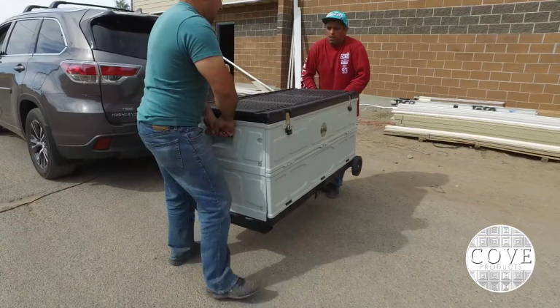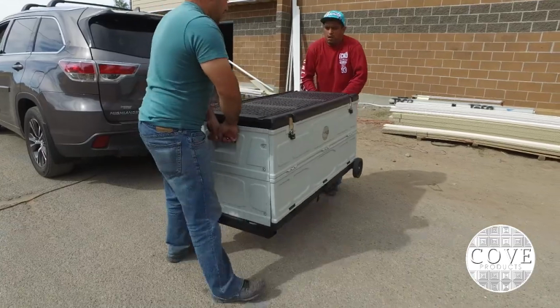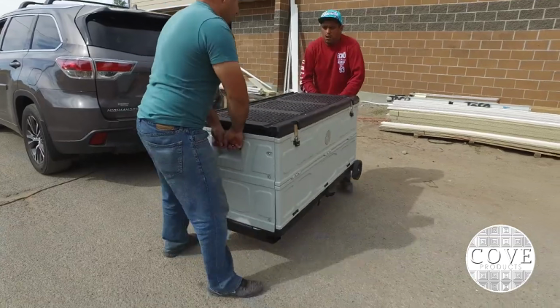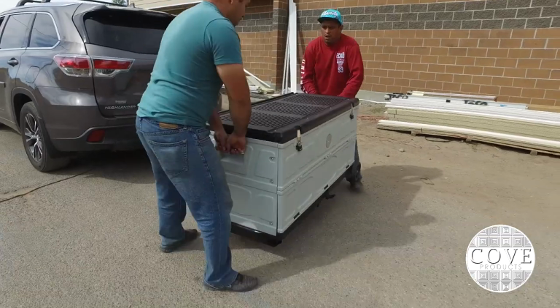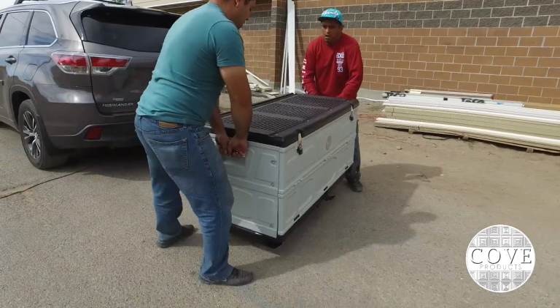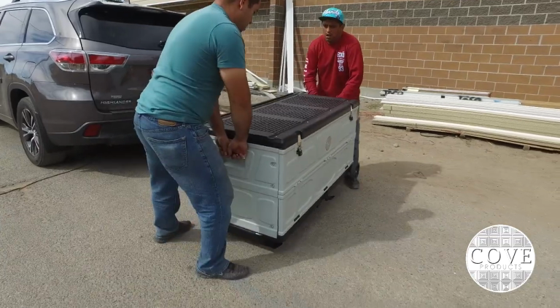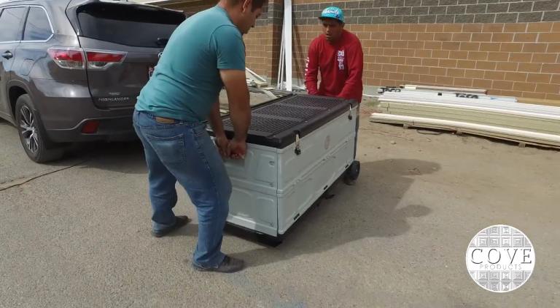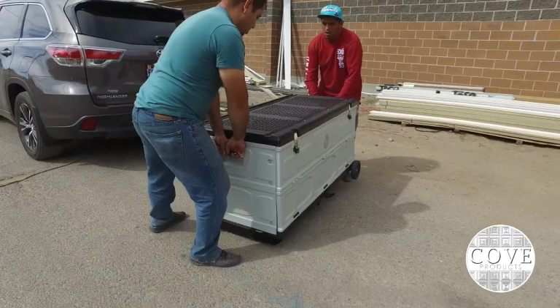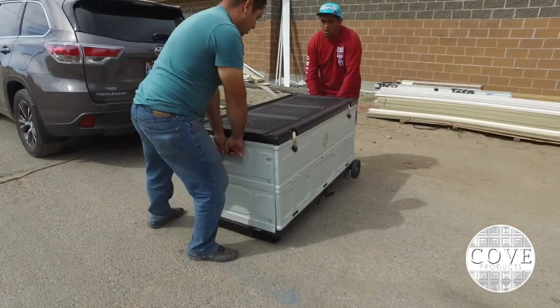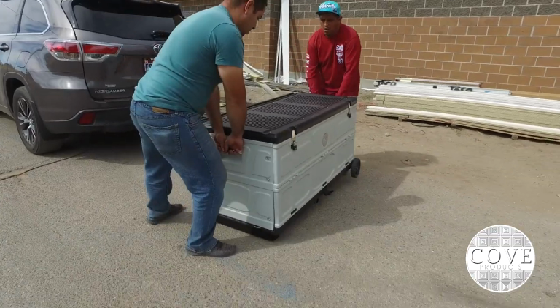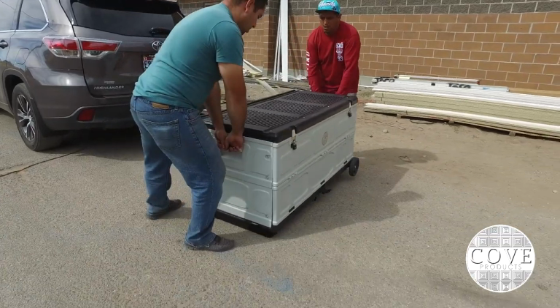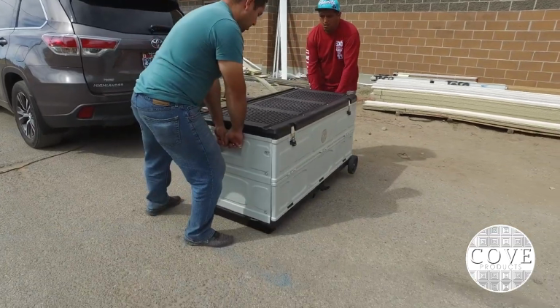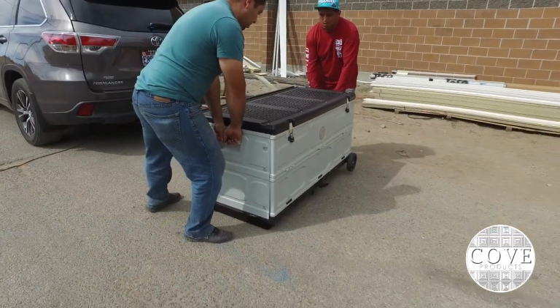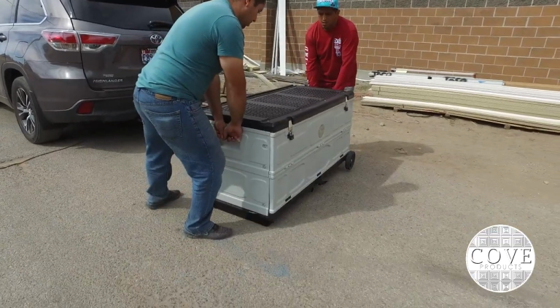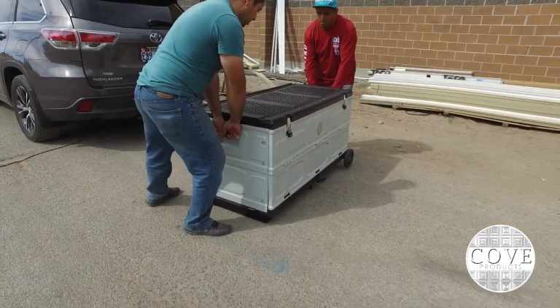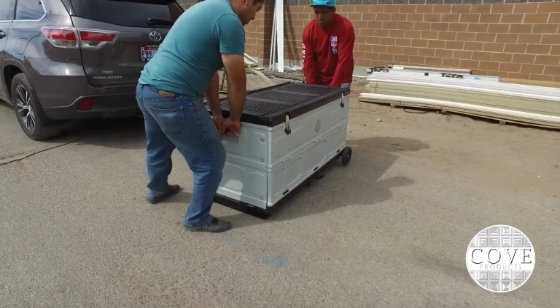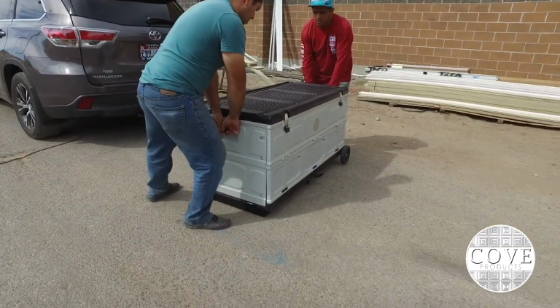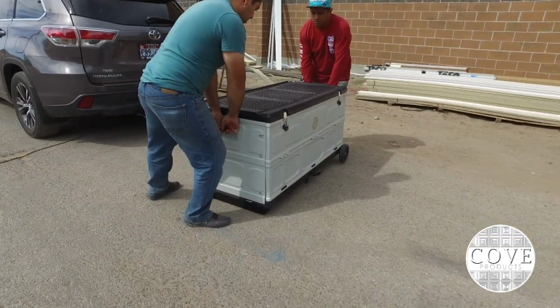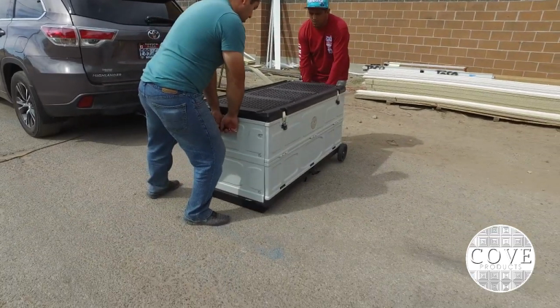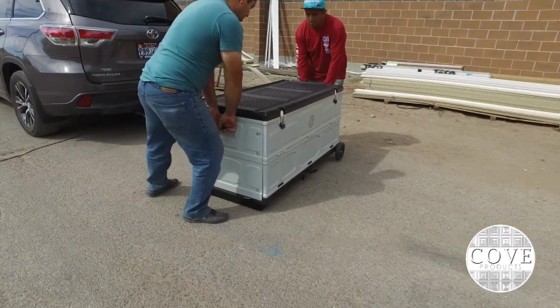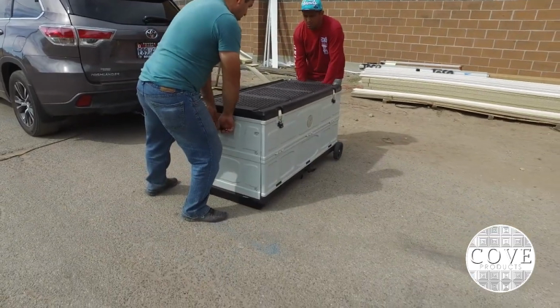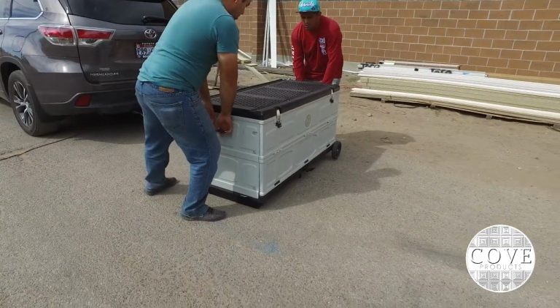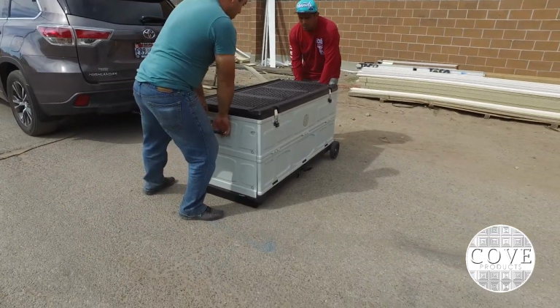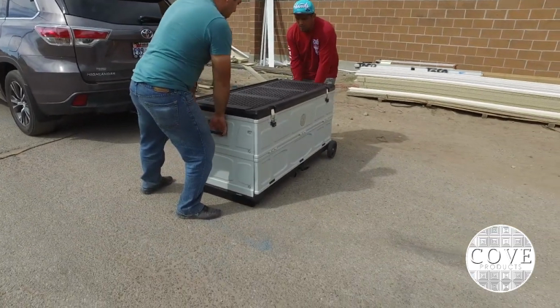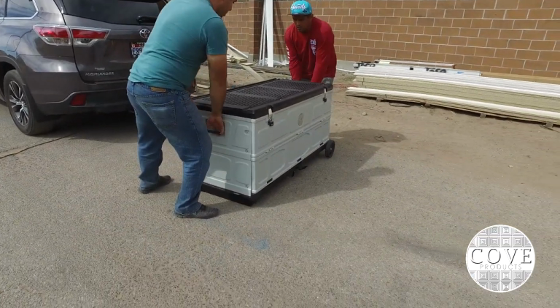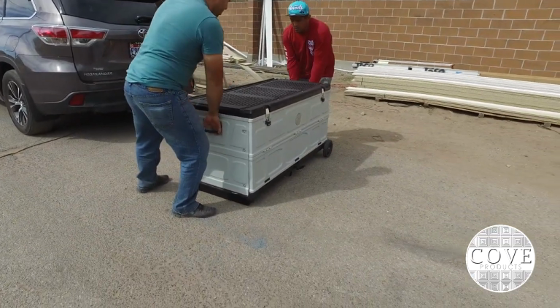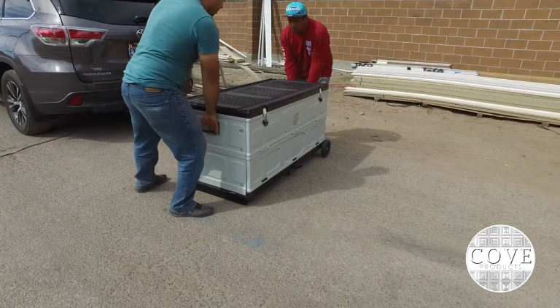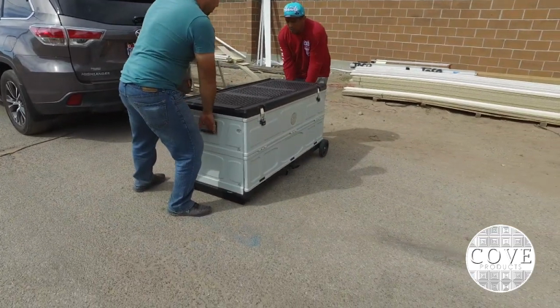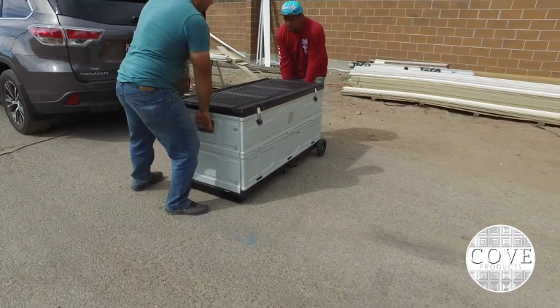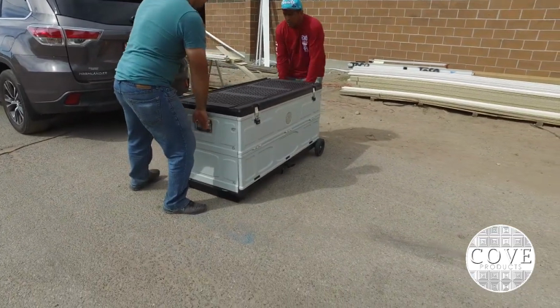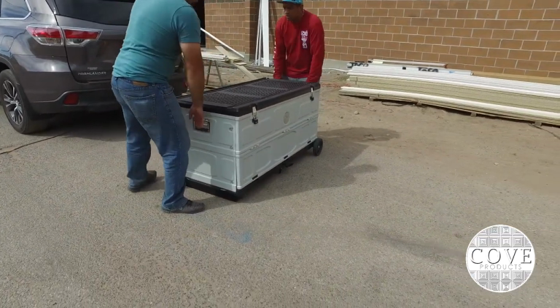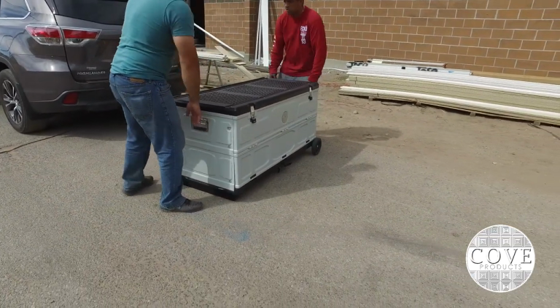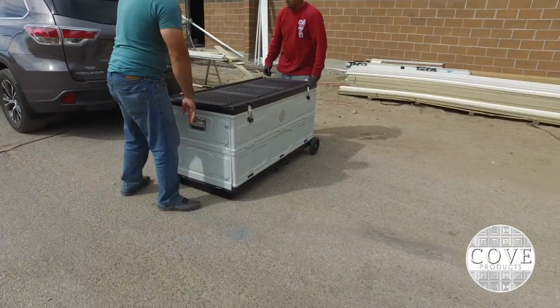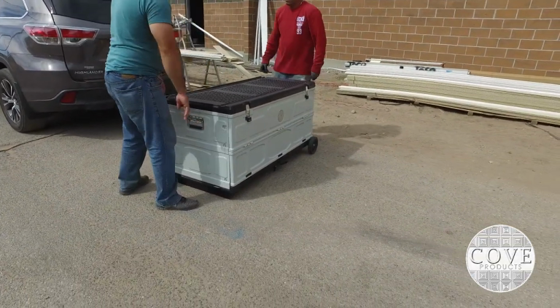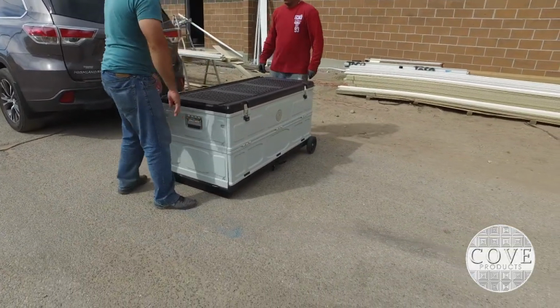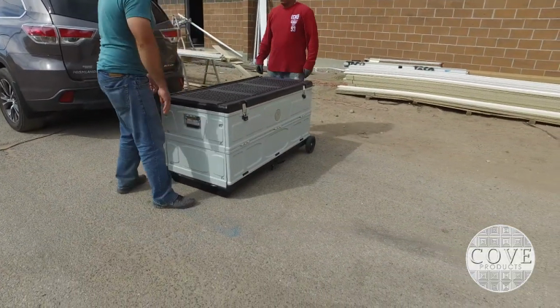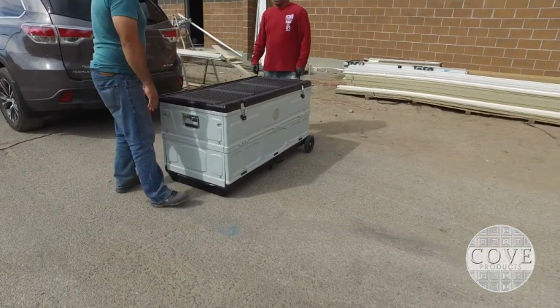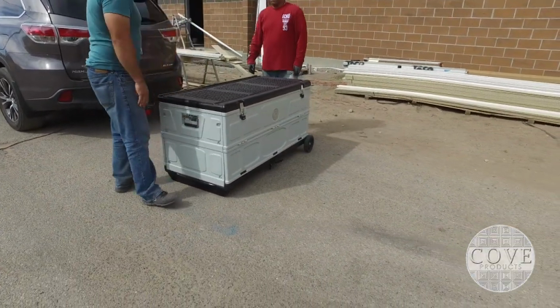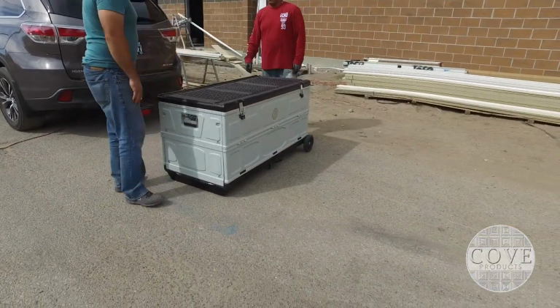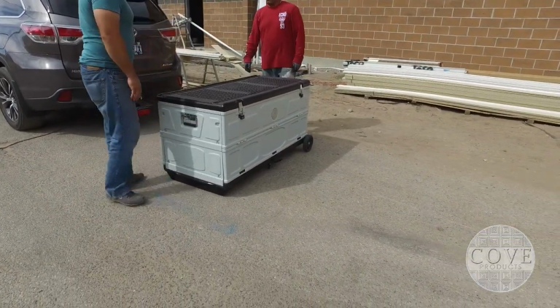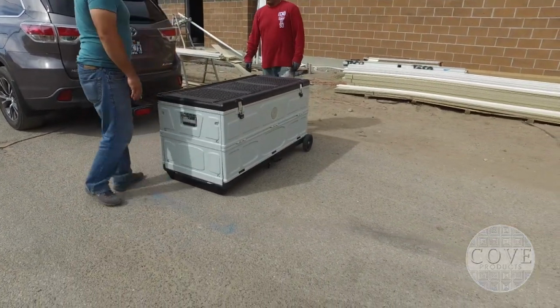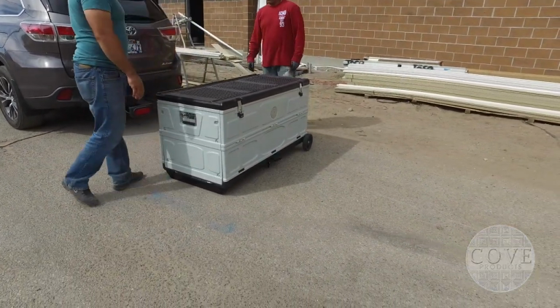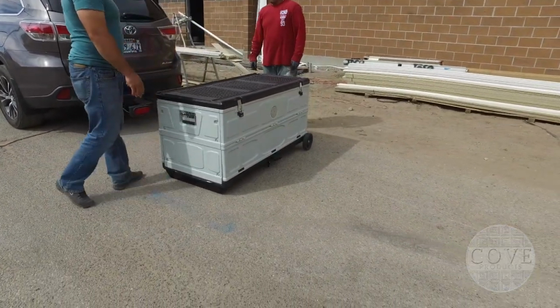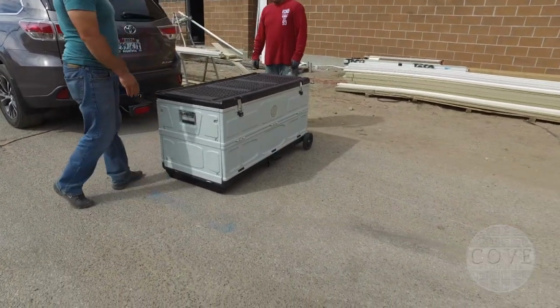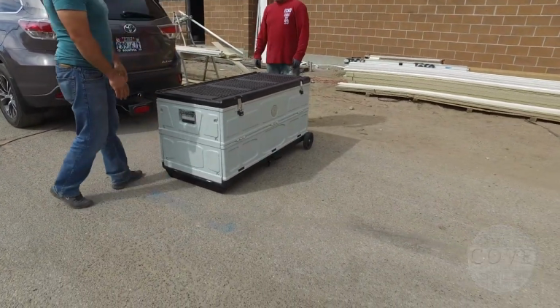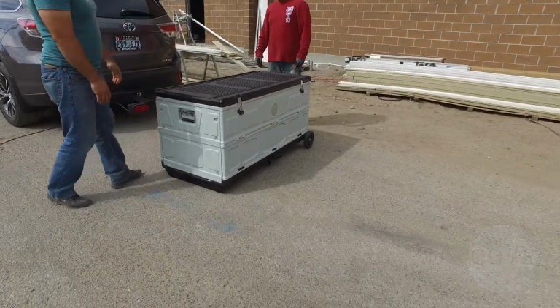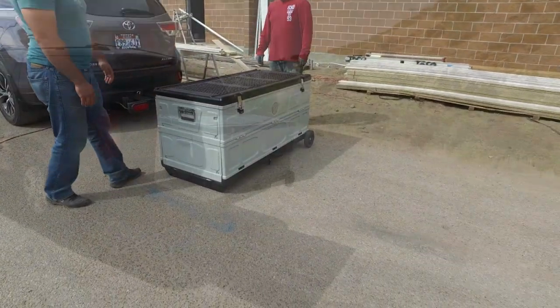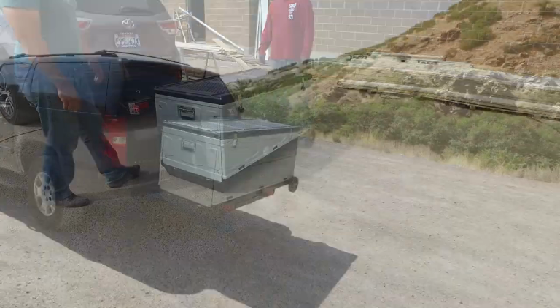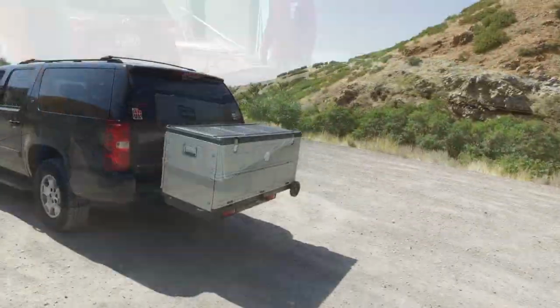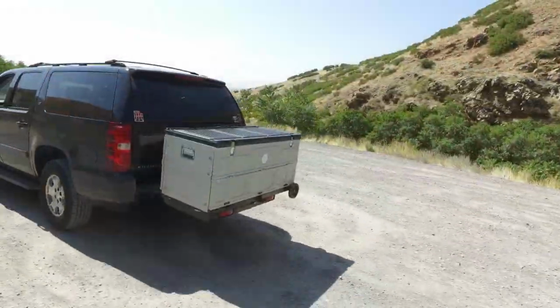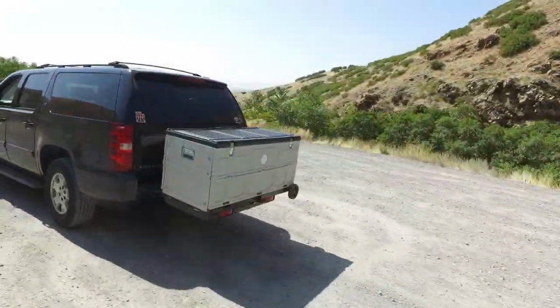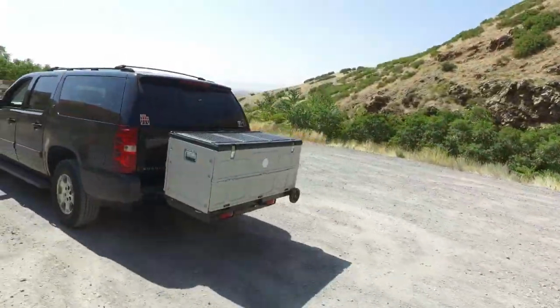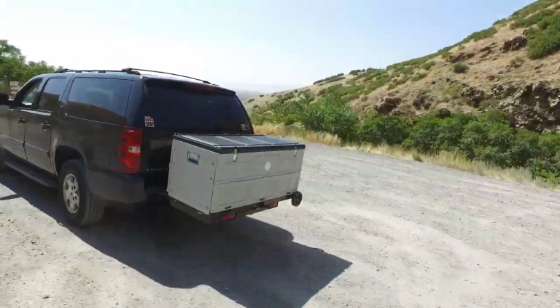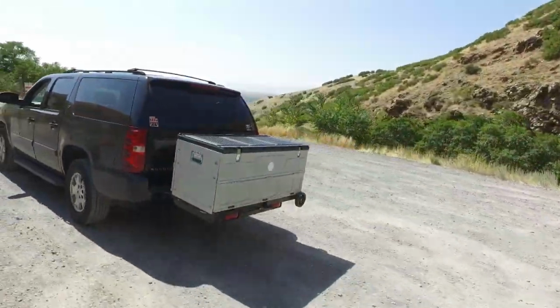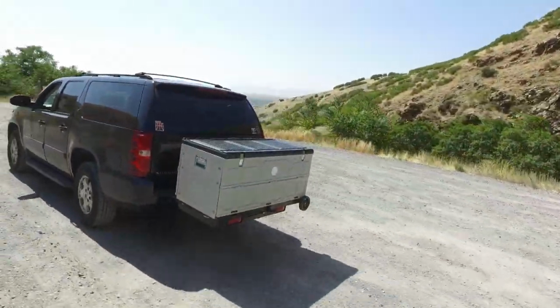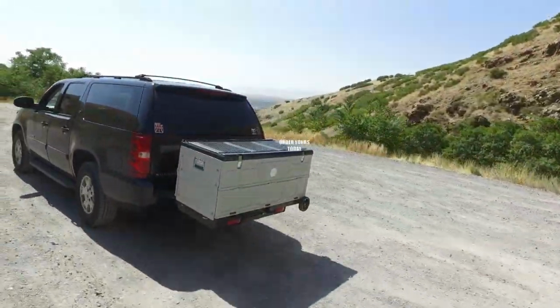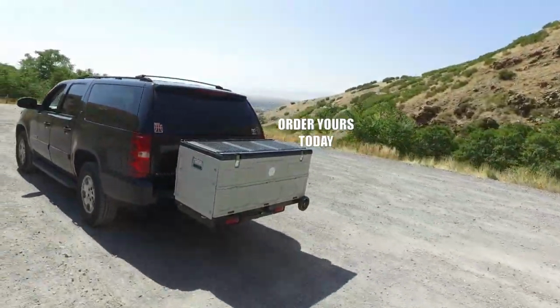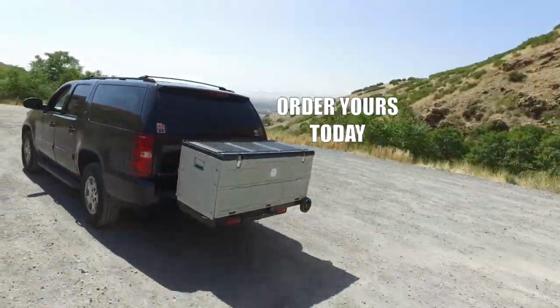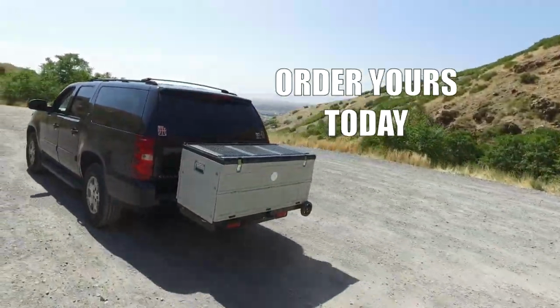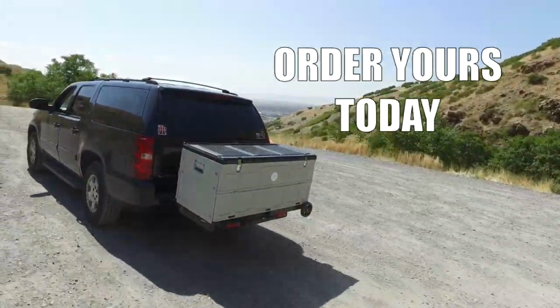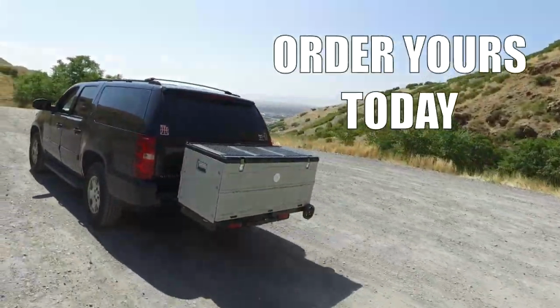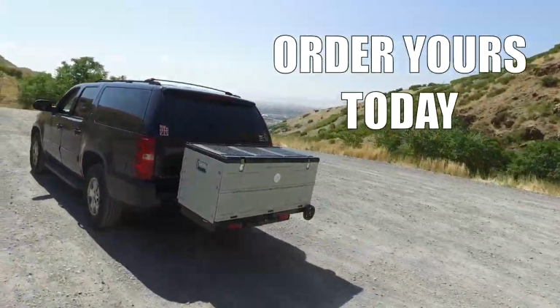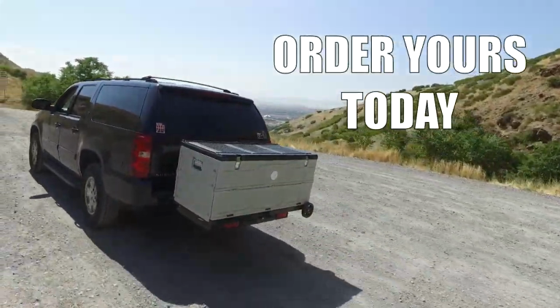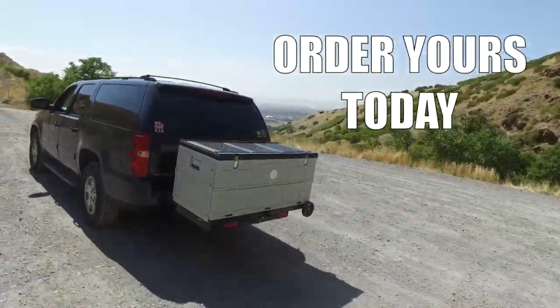Please note that the cargo box requires two people to slide on and off the hitch bracket assembly, as it is quite heavy even when empty. Order yours today.